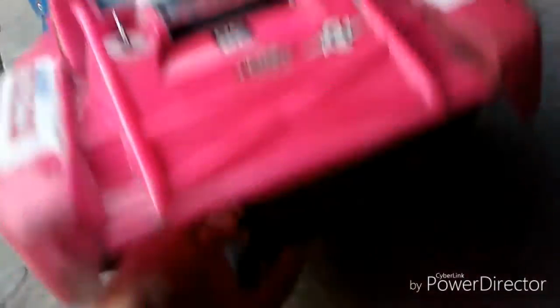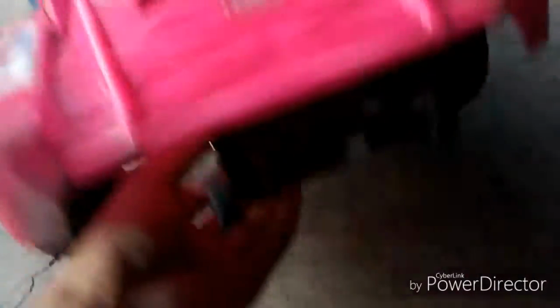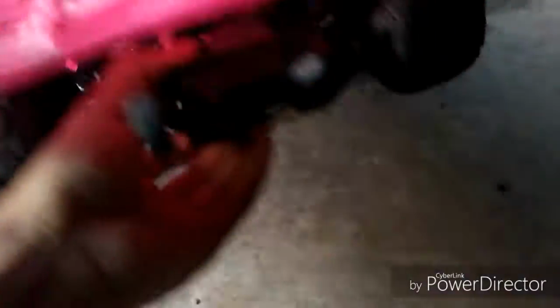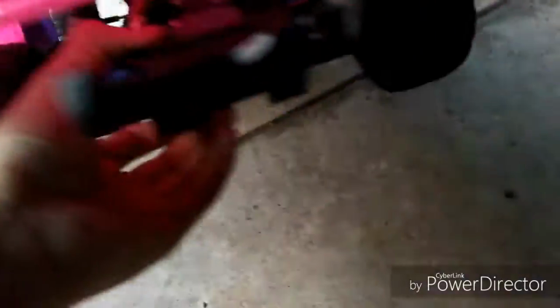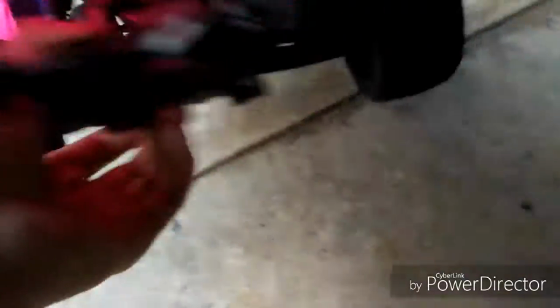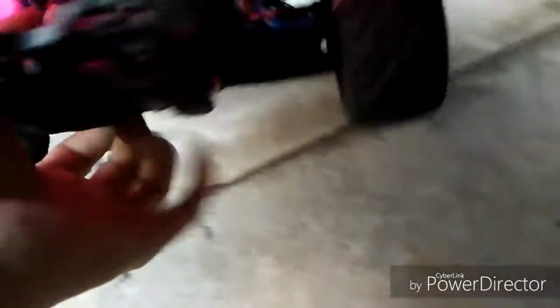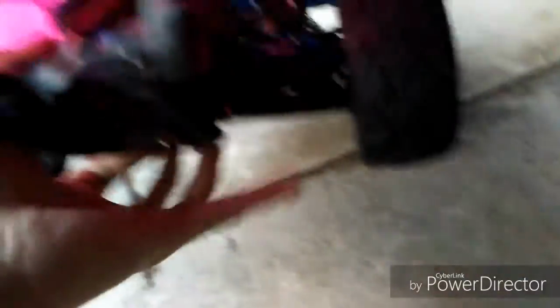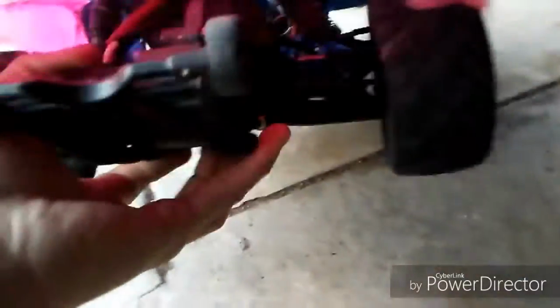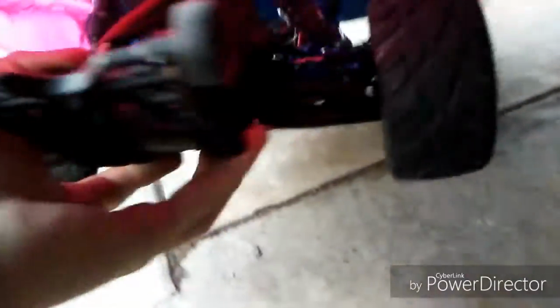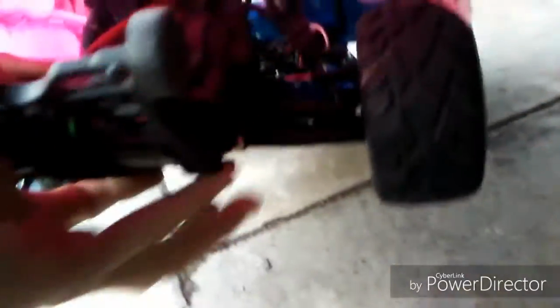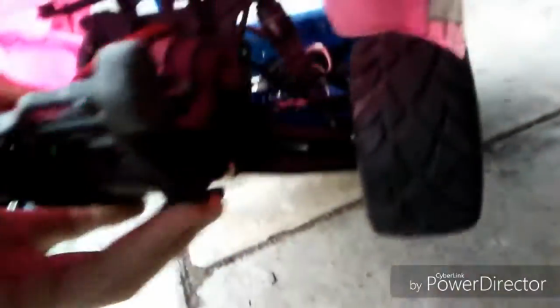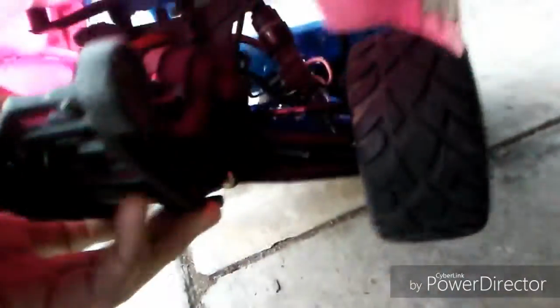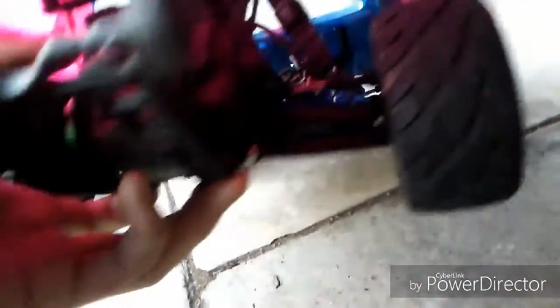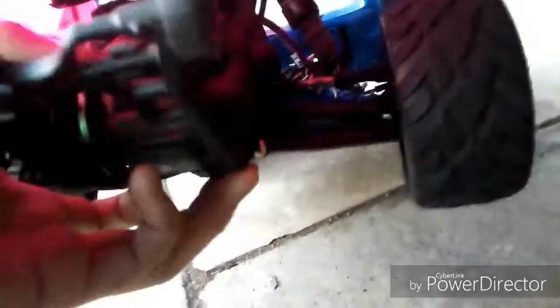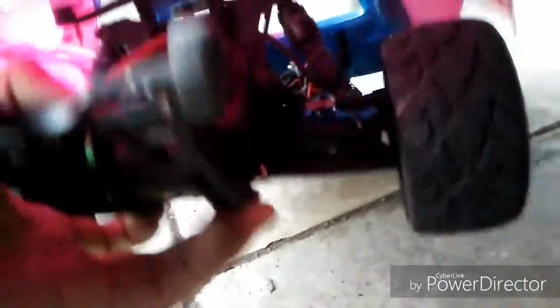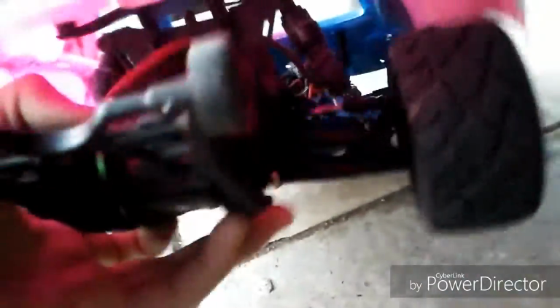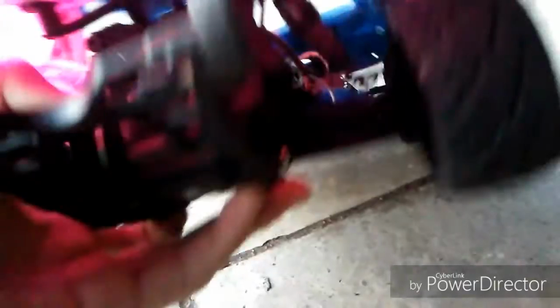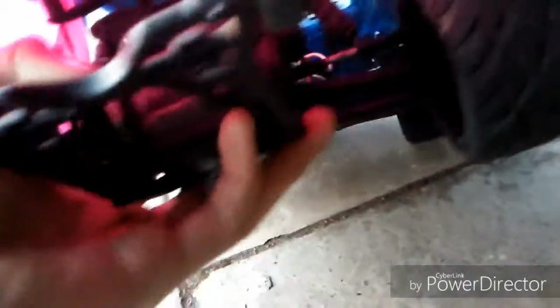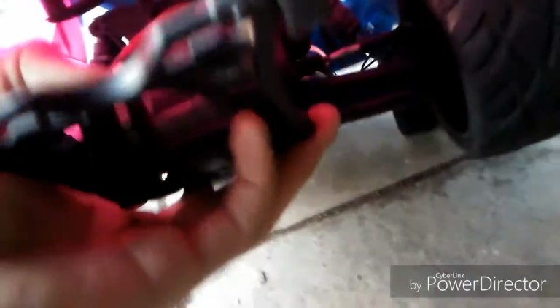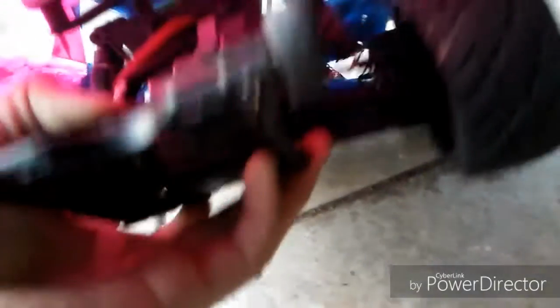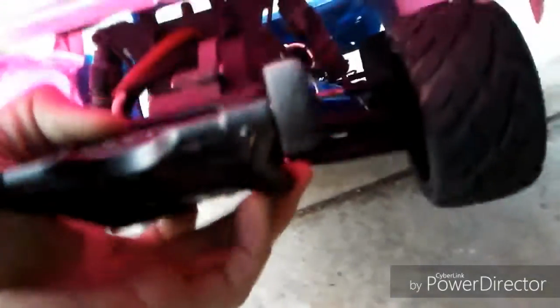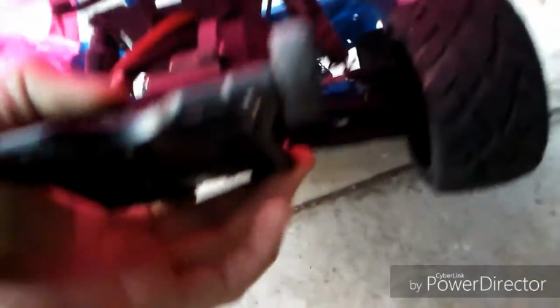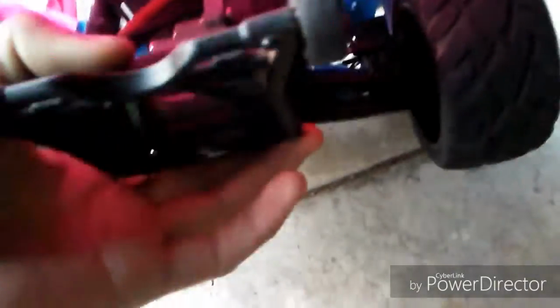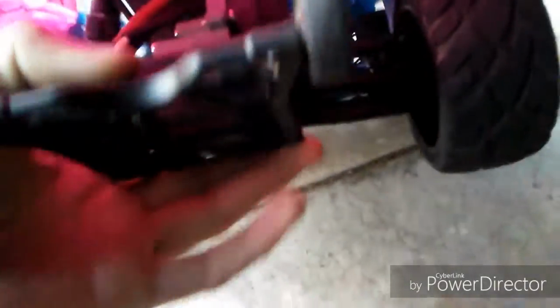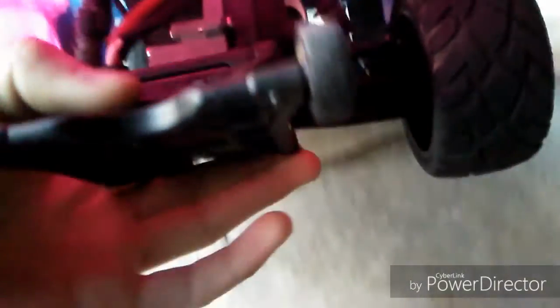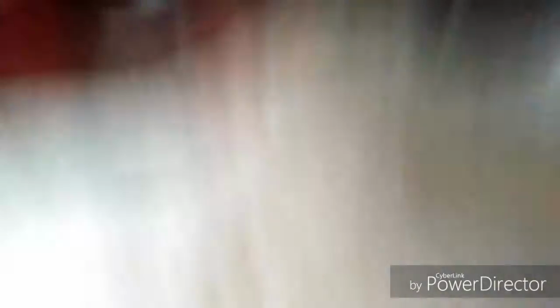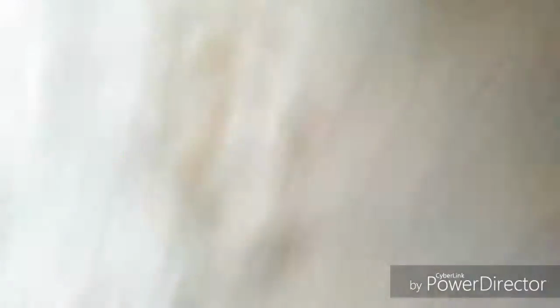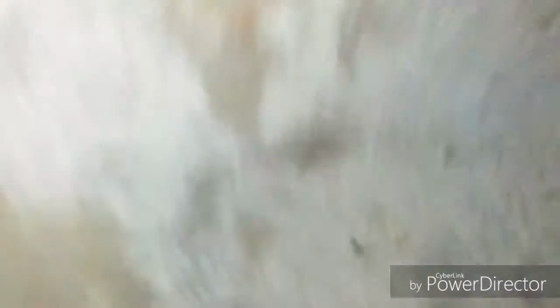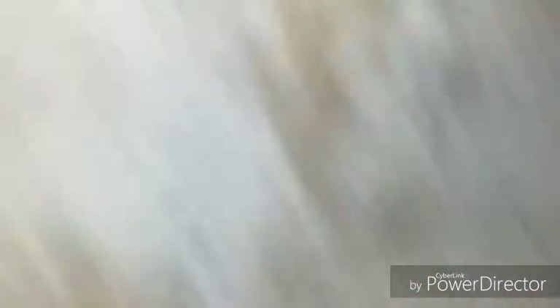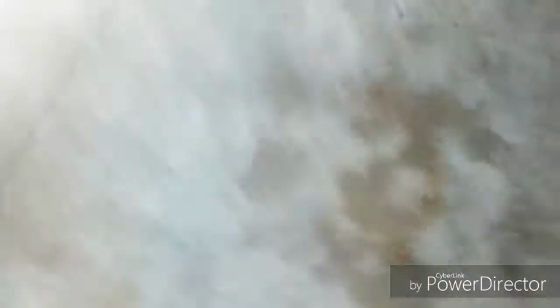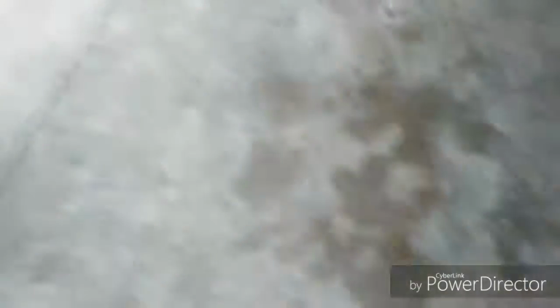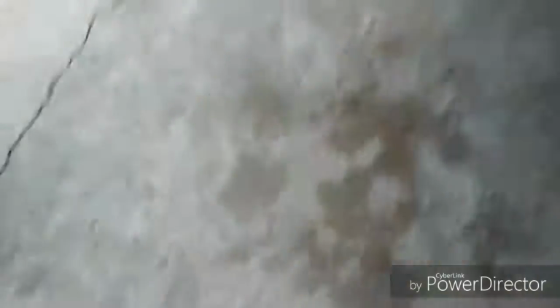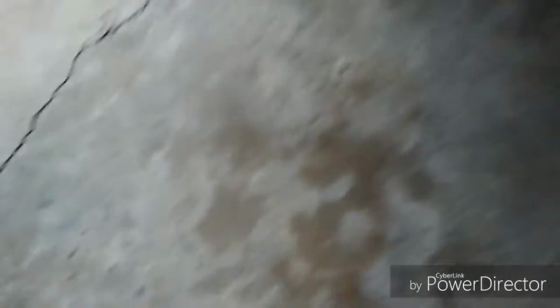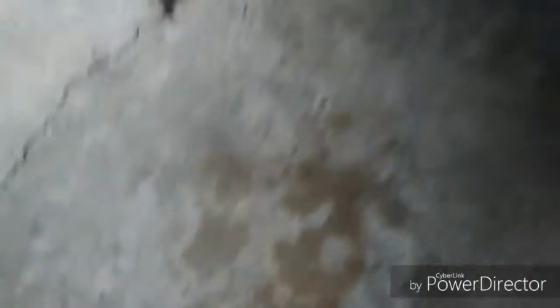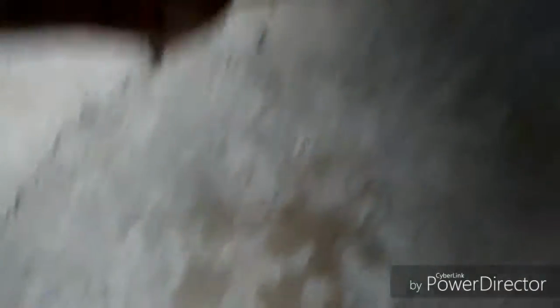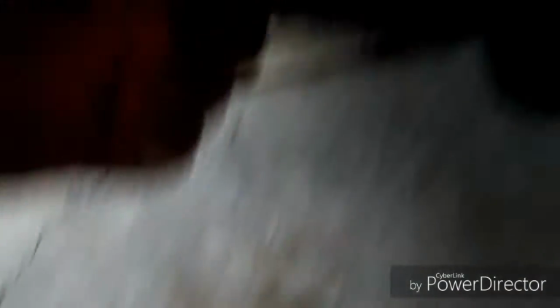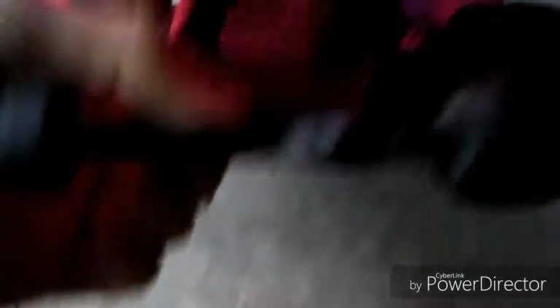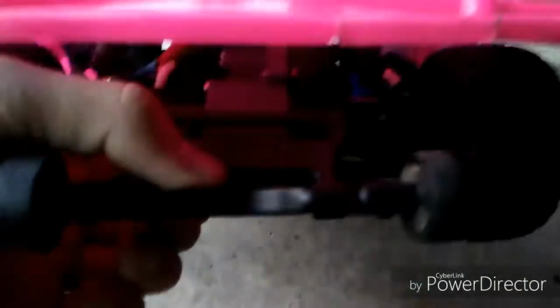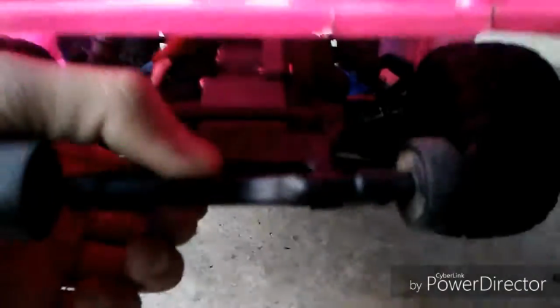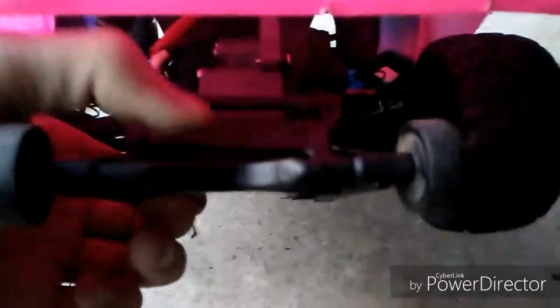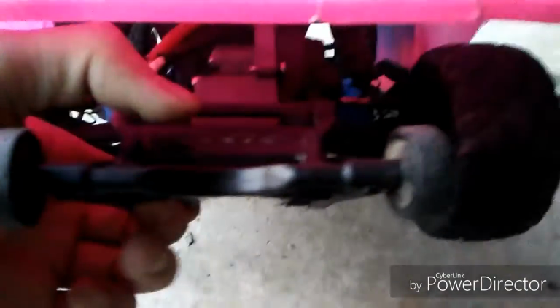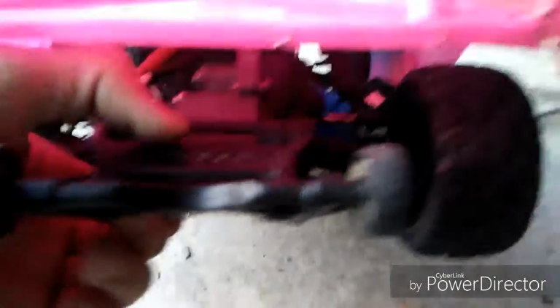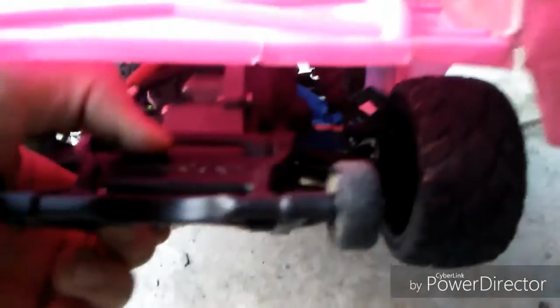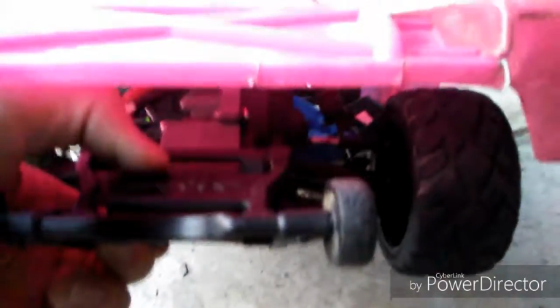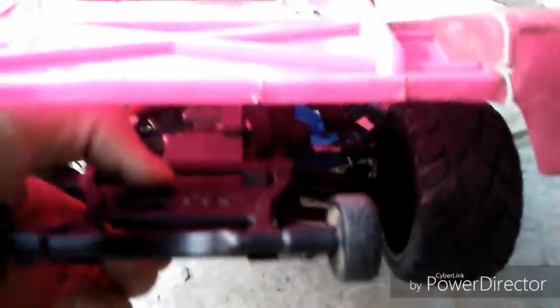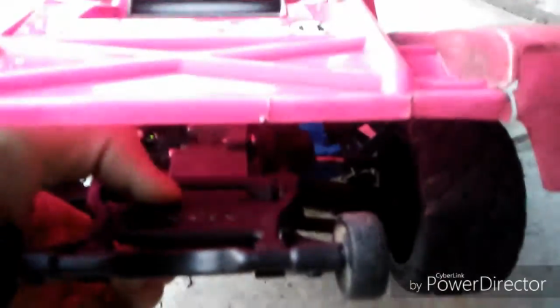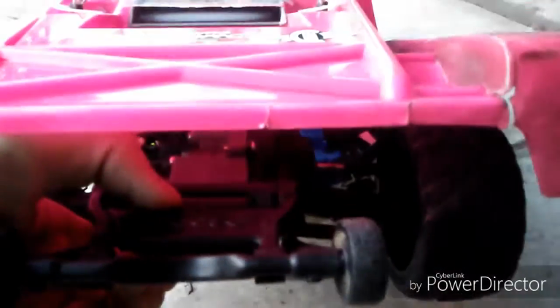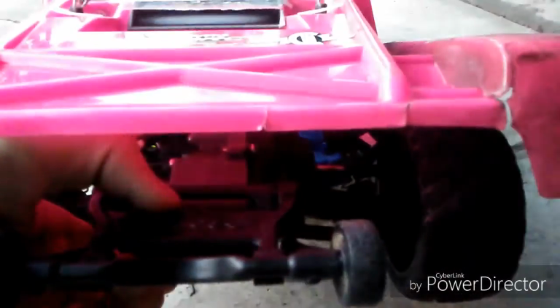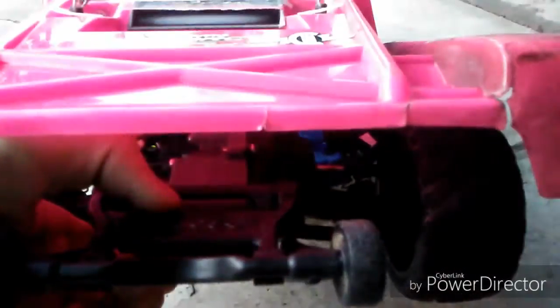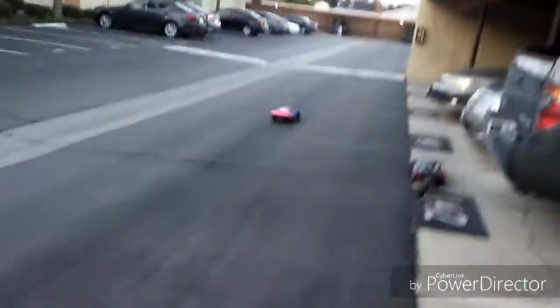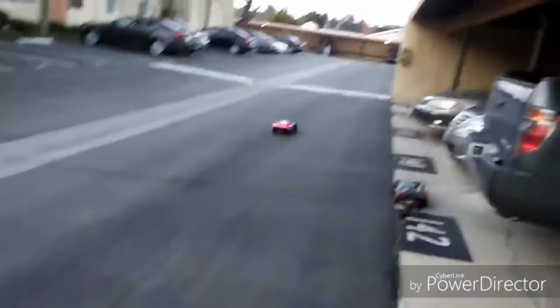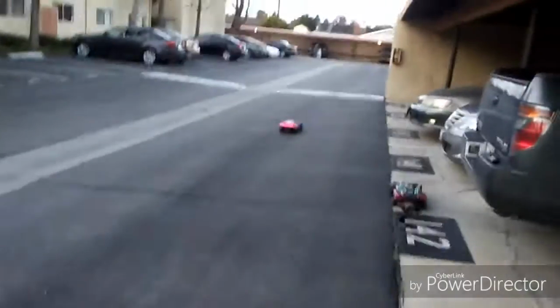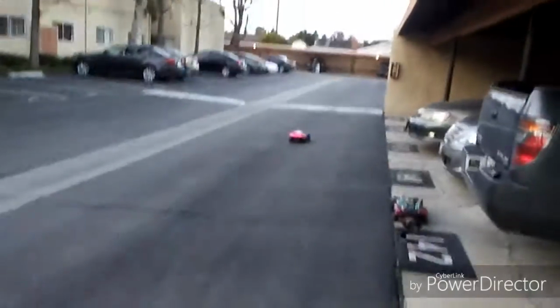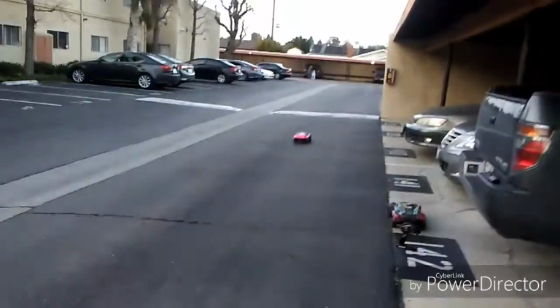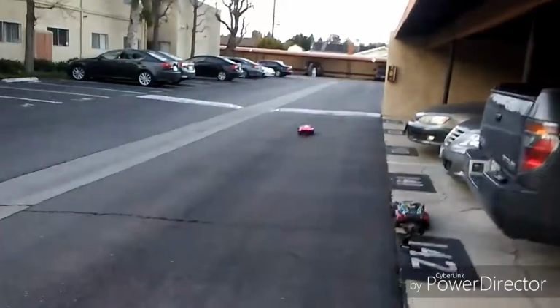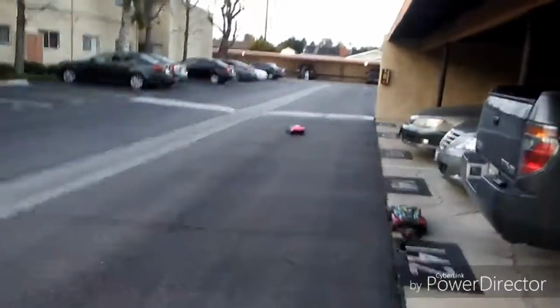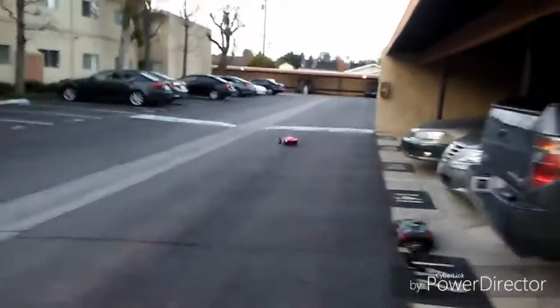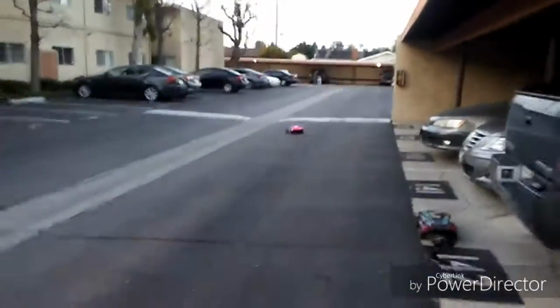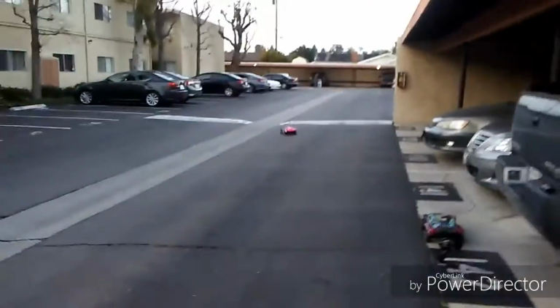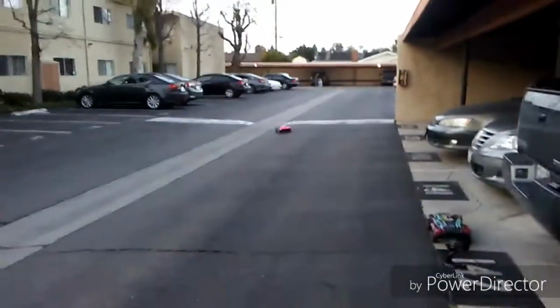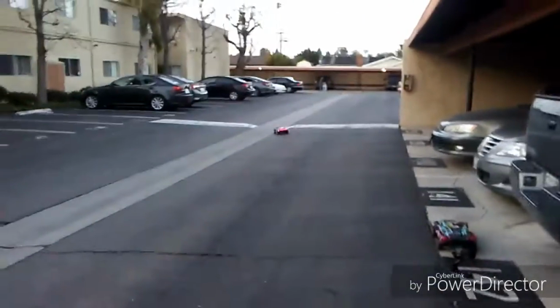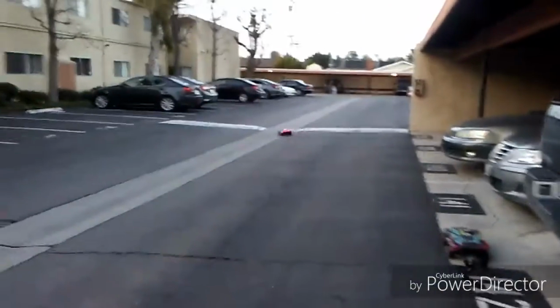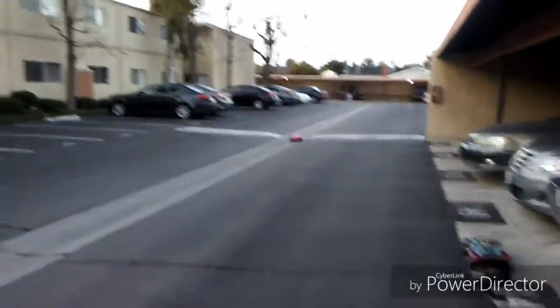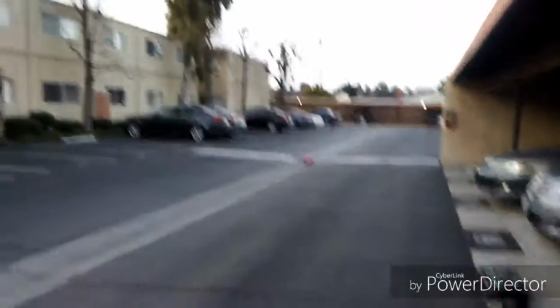As you can see, I got the wheelie bar here. Let me lower it down real quick. Alright, it's lowered.